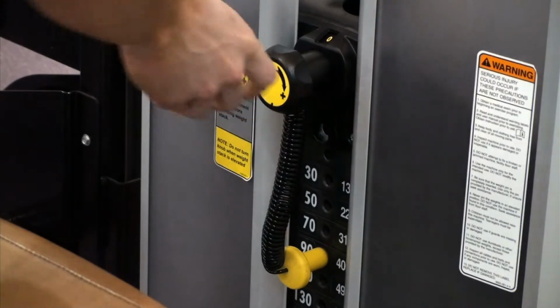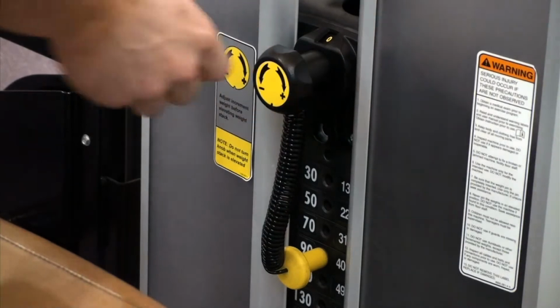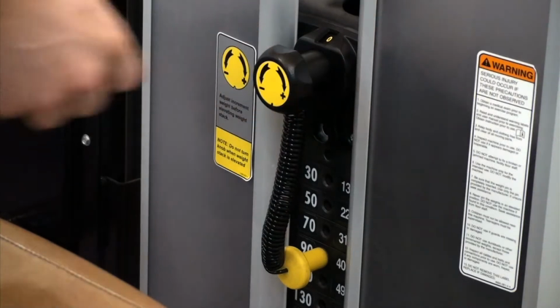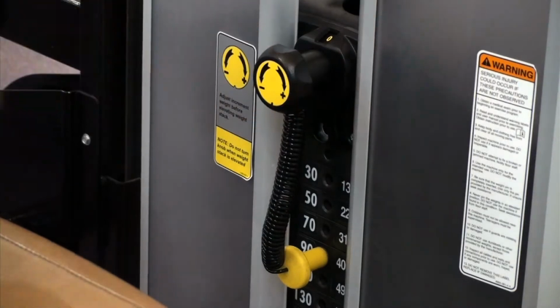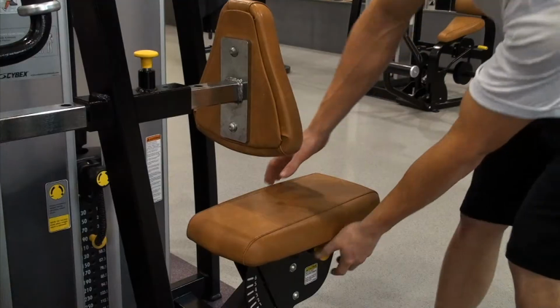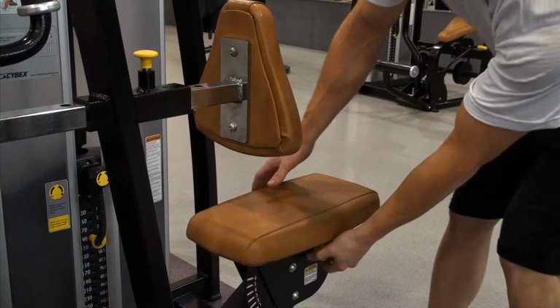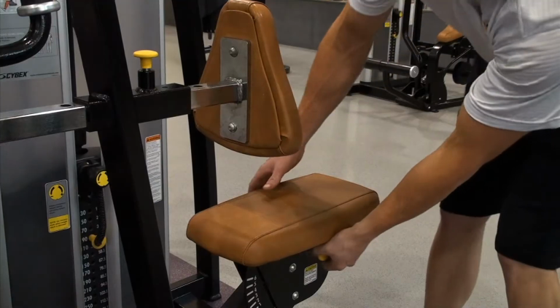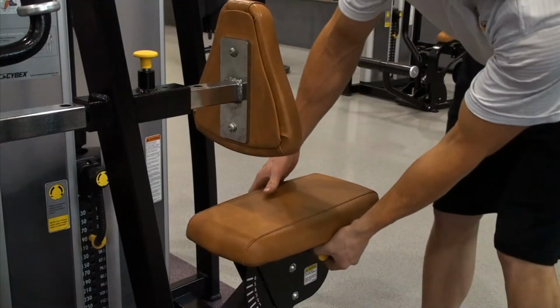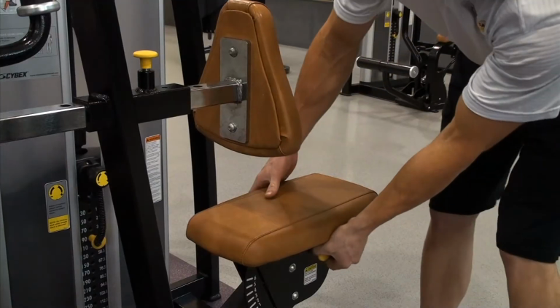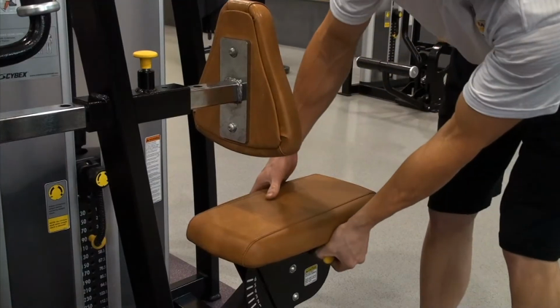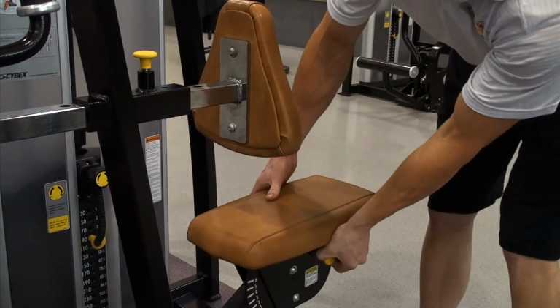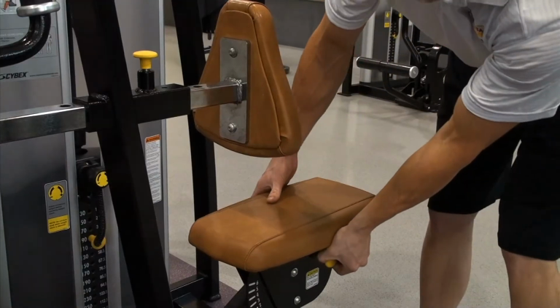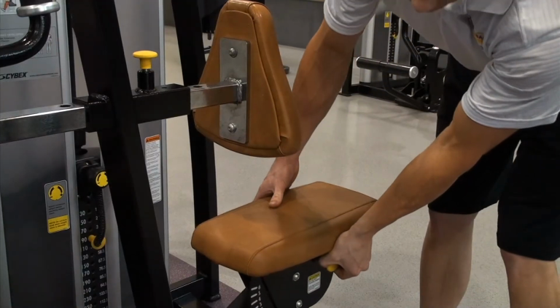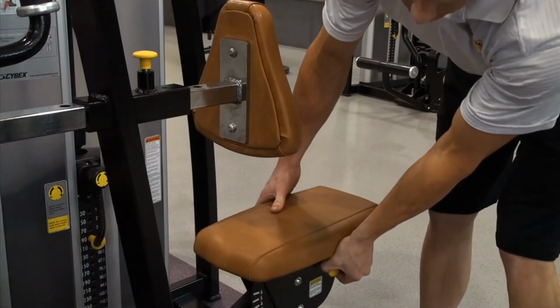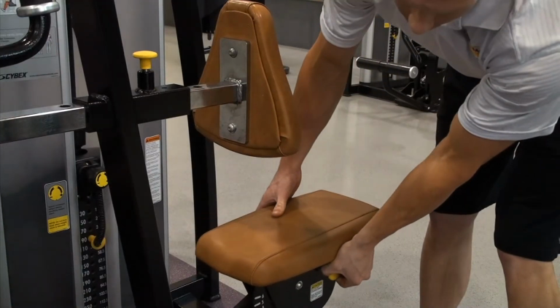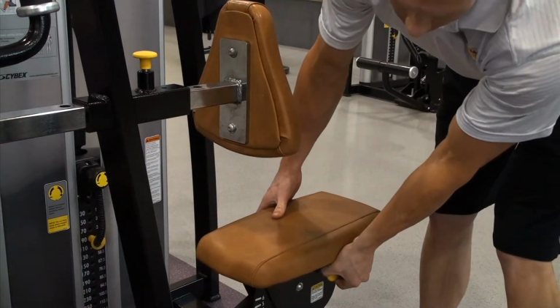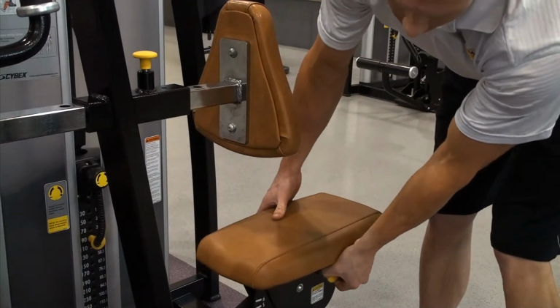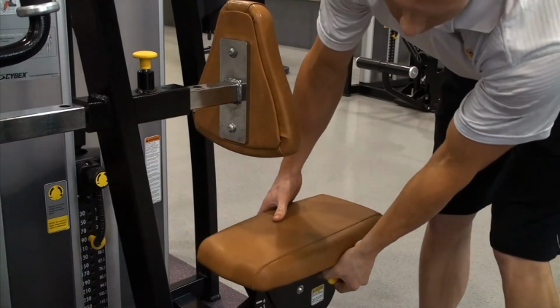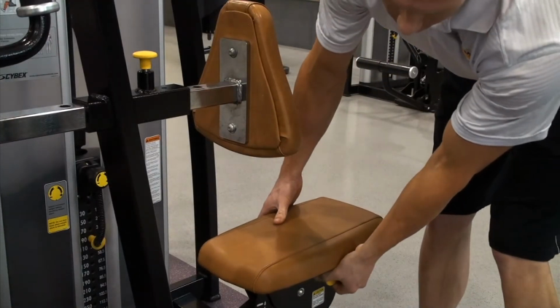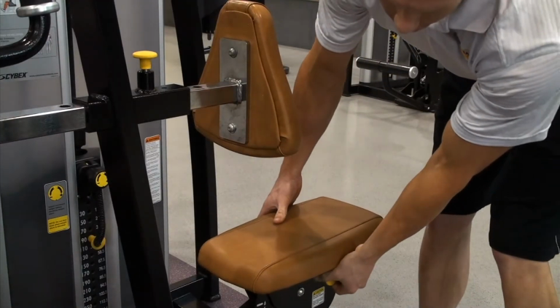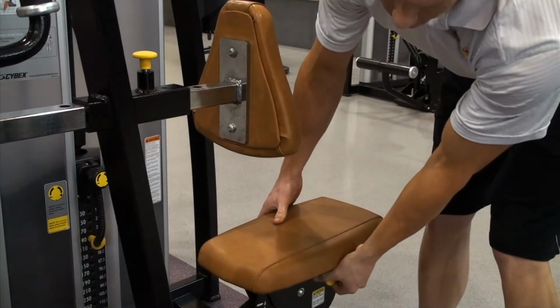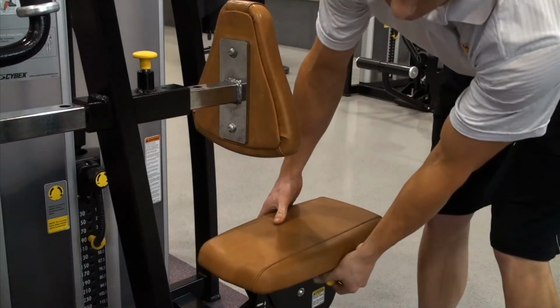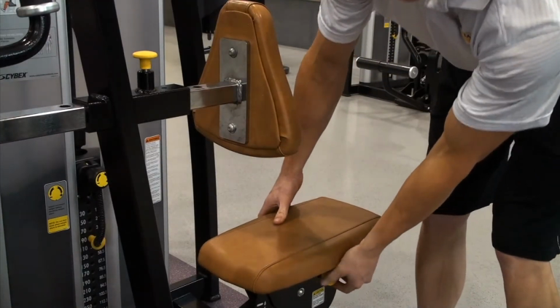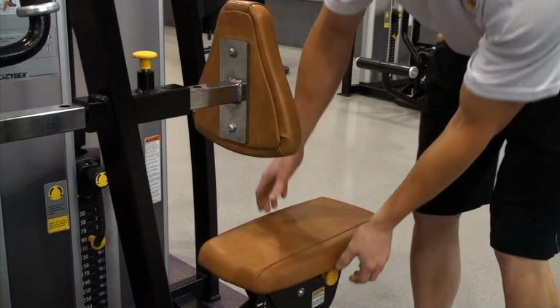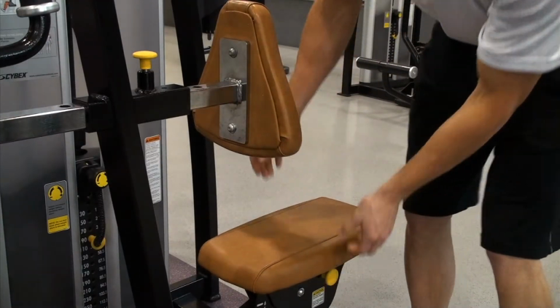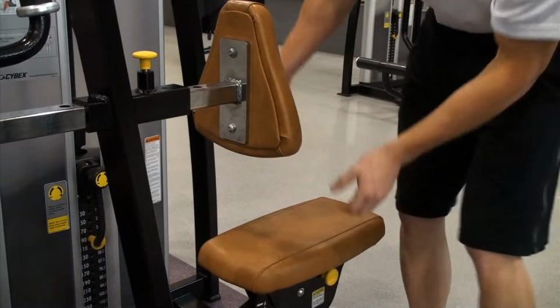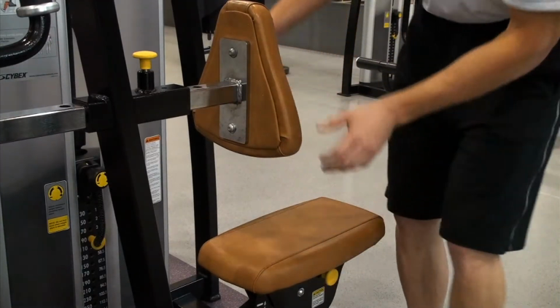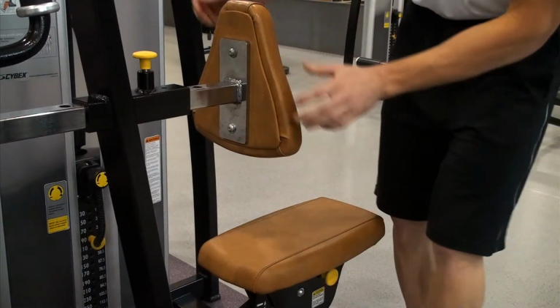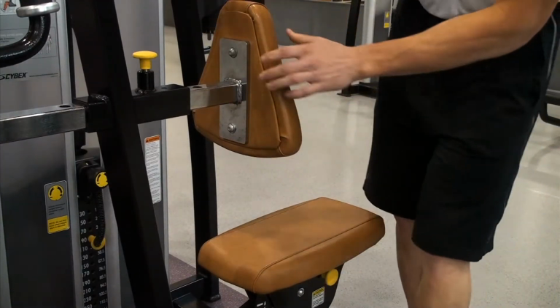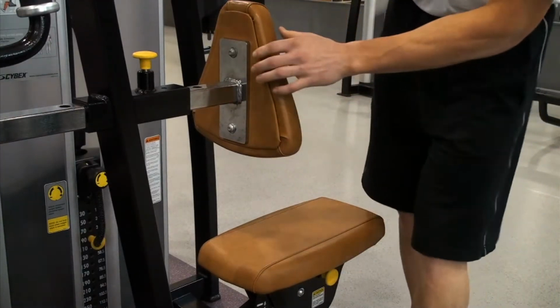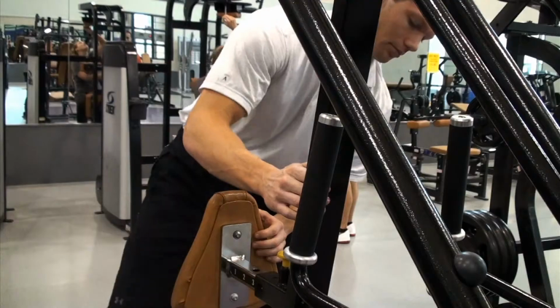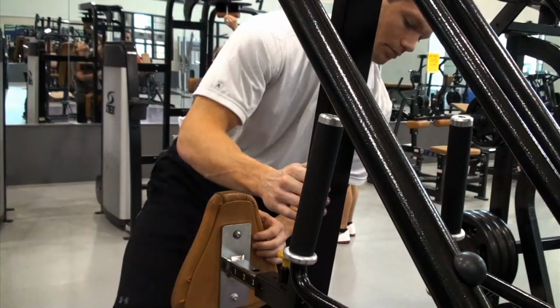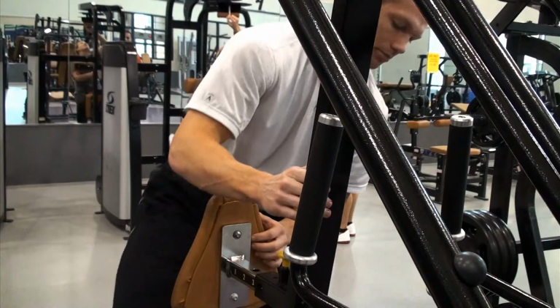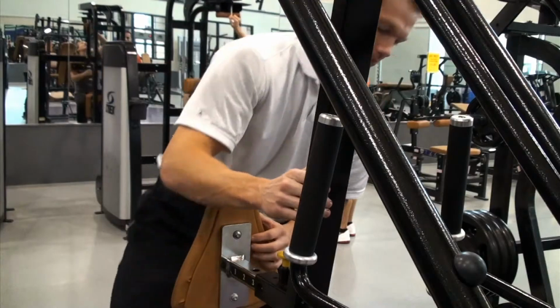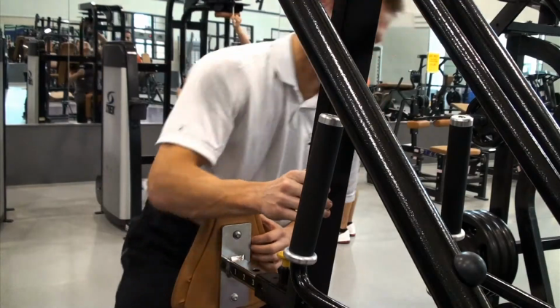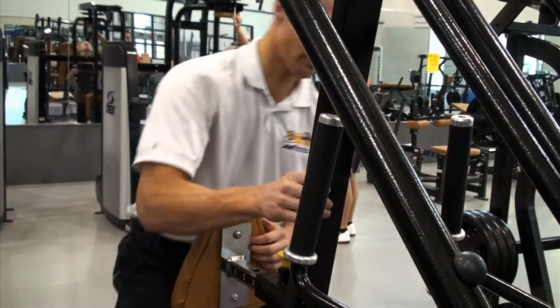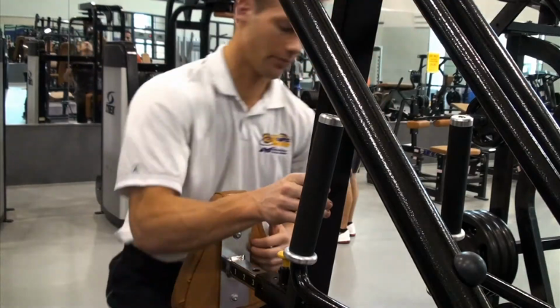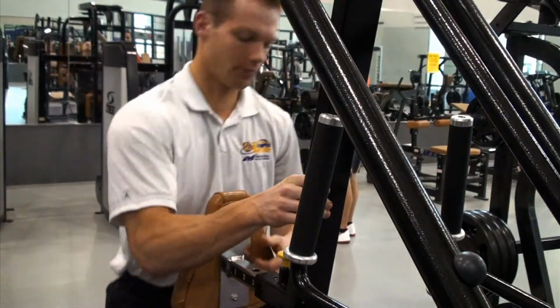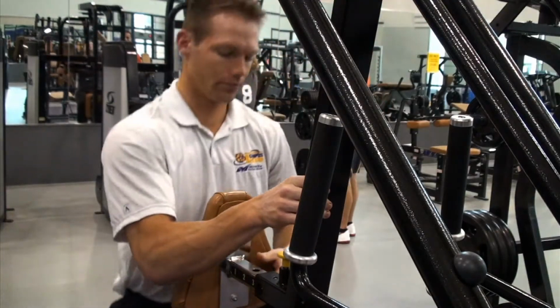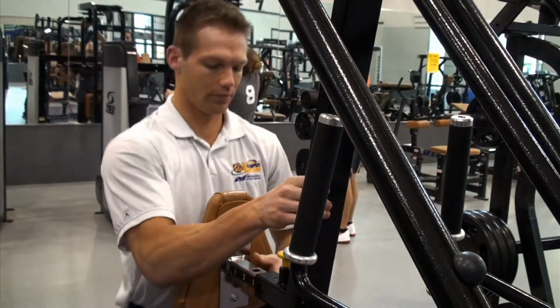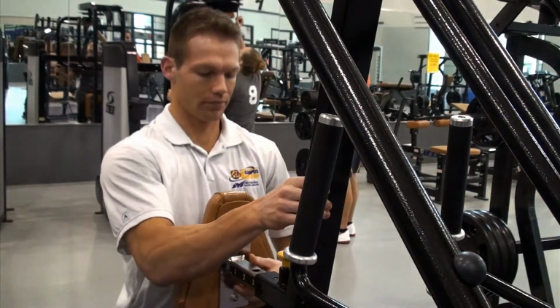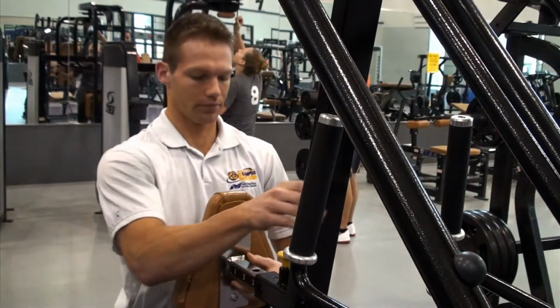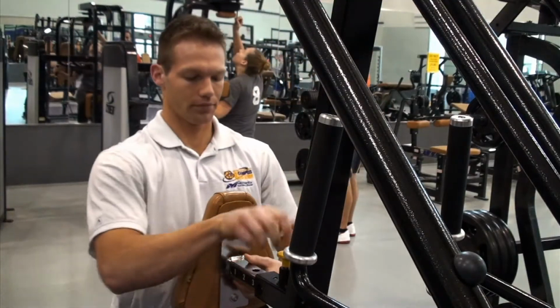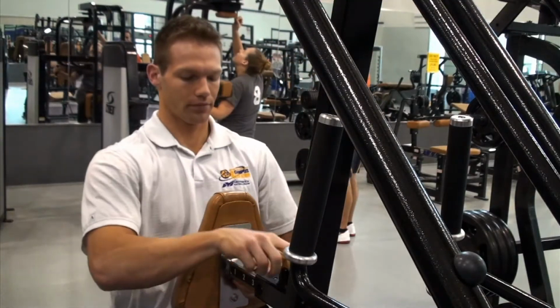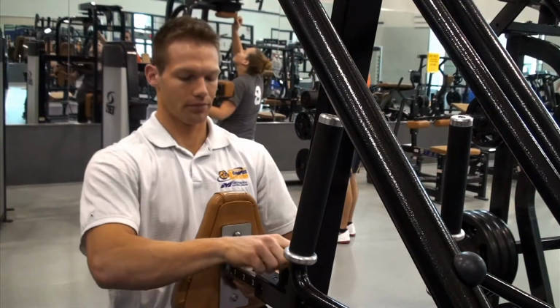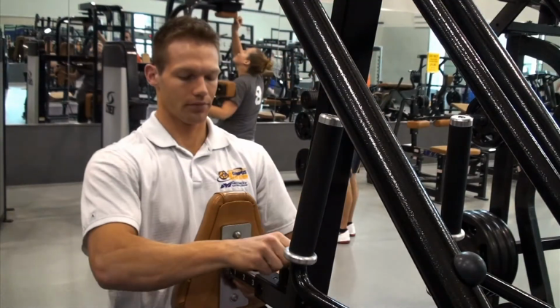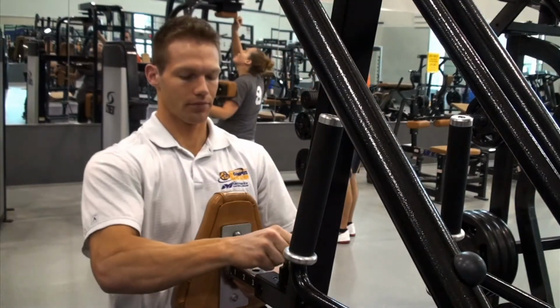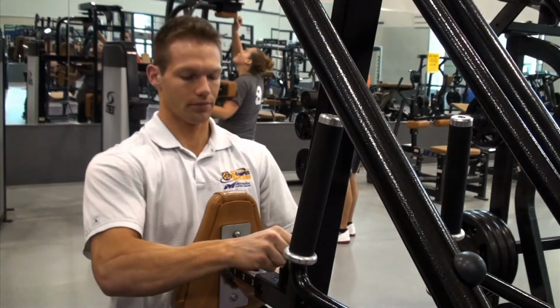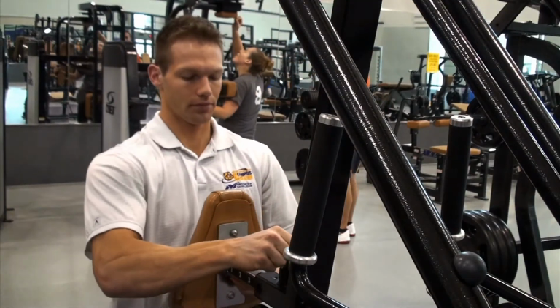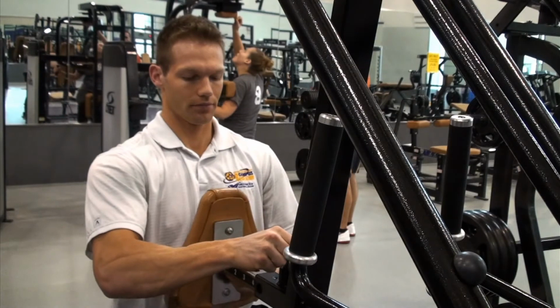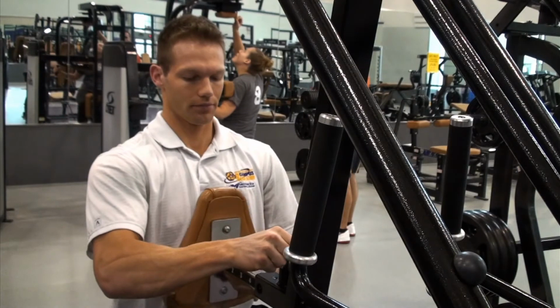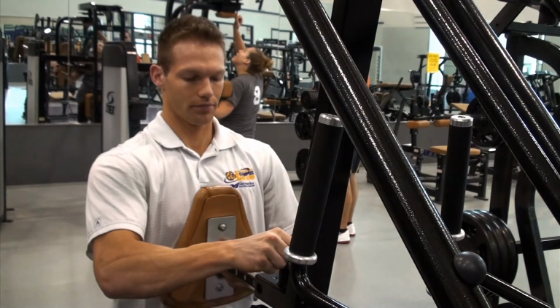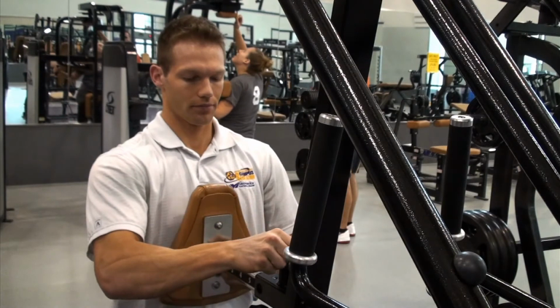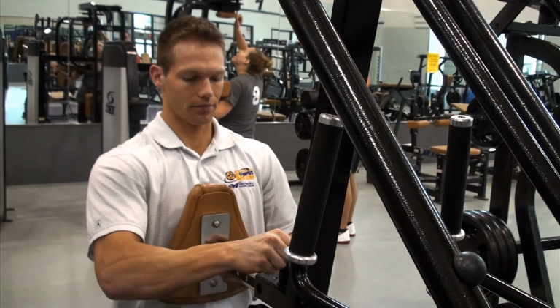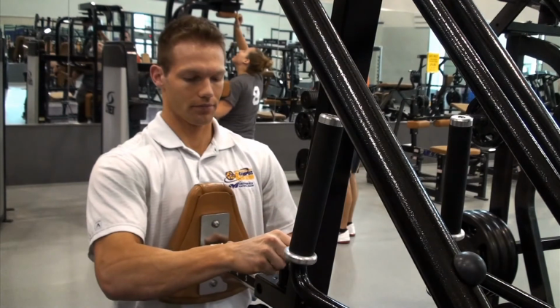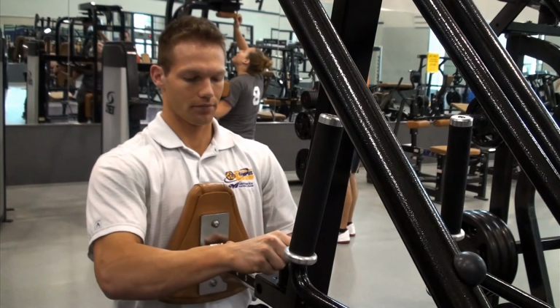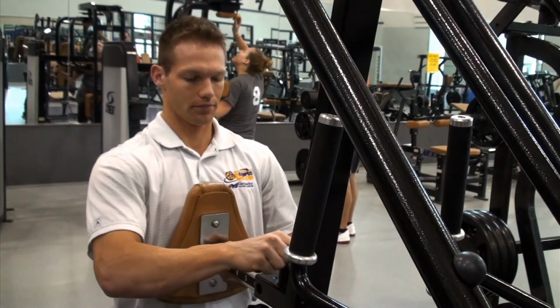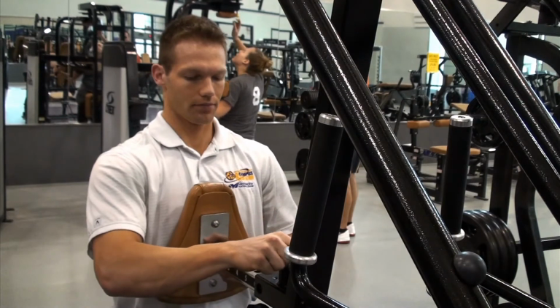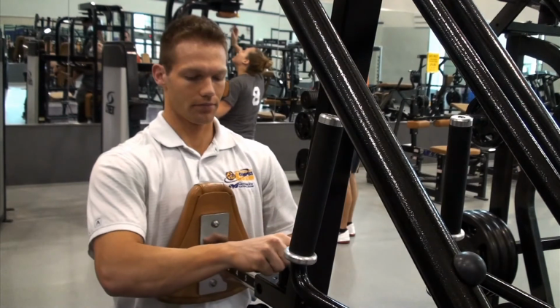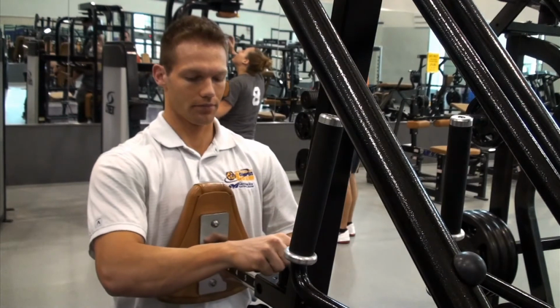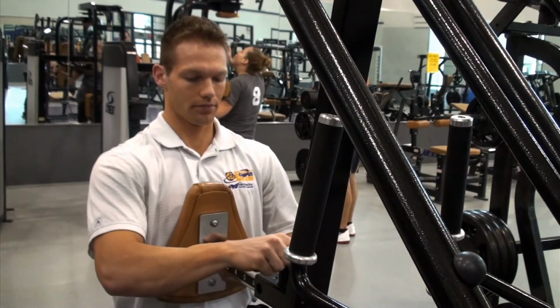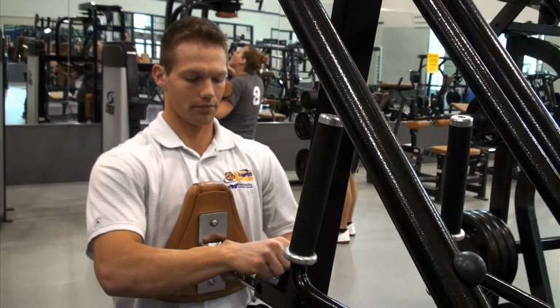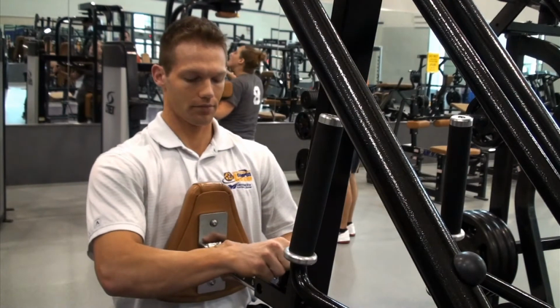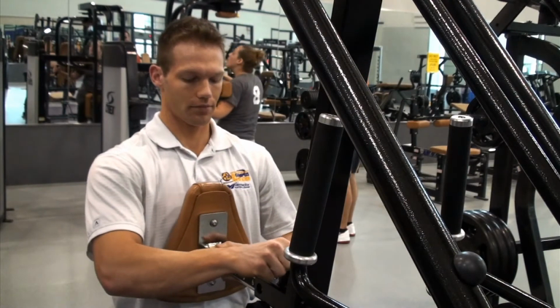Next, adjust the seat height by pulling on the pin to lower or raise the seat. The front pad can be adjusted by pulling on the pin and sliding the pad forward or back.